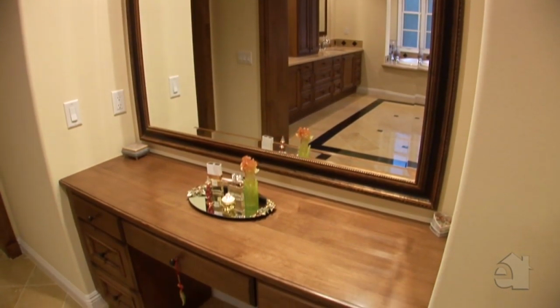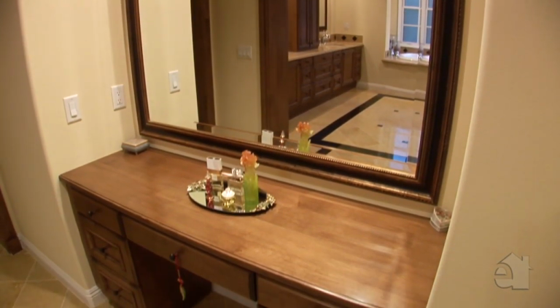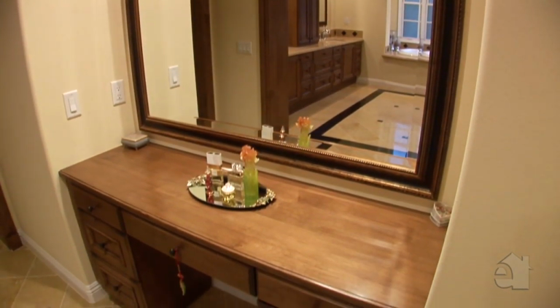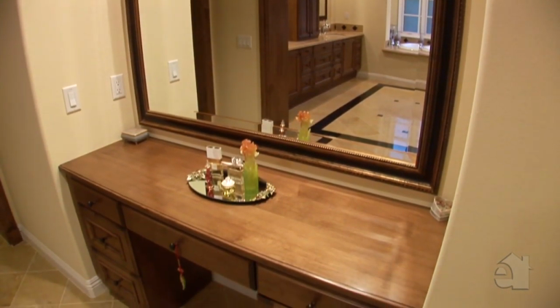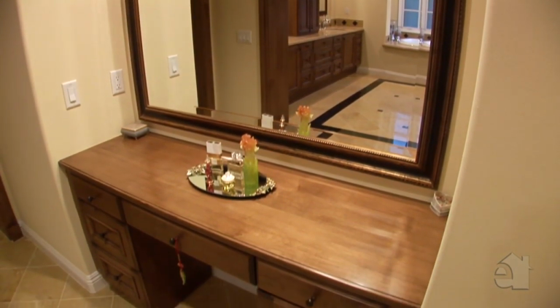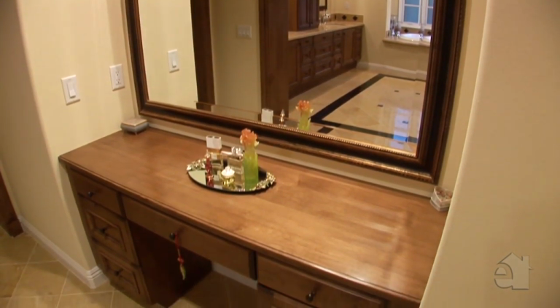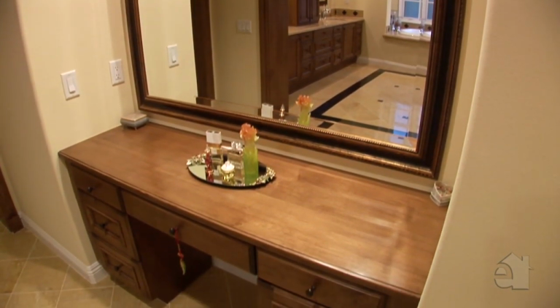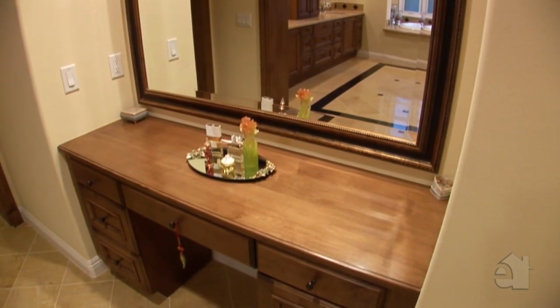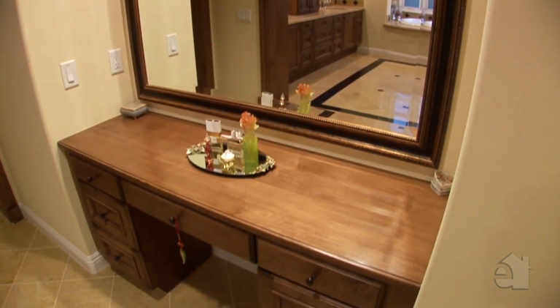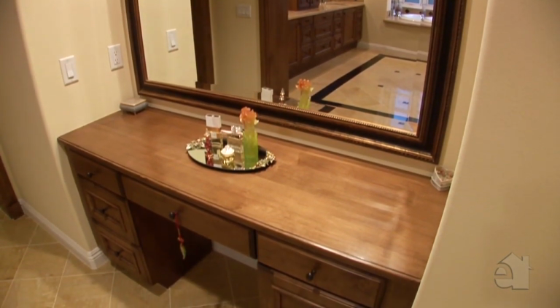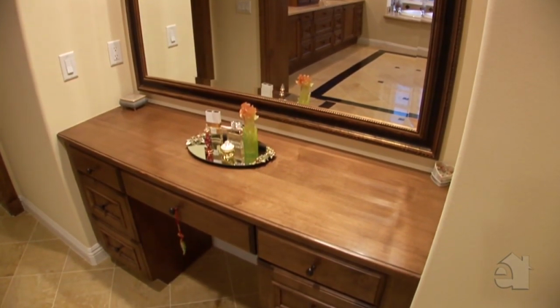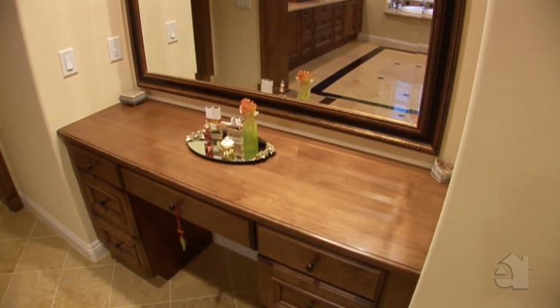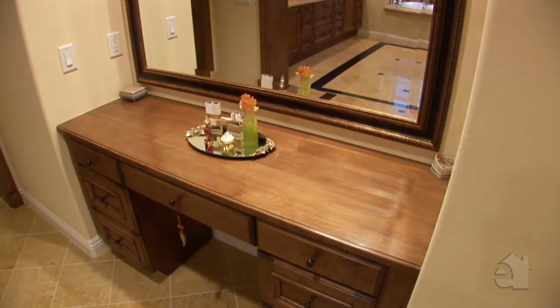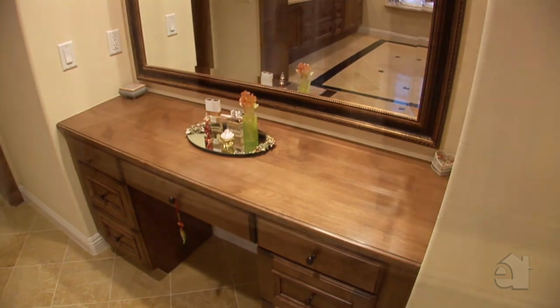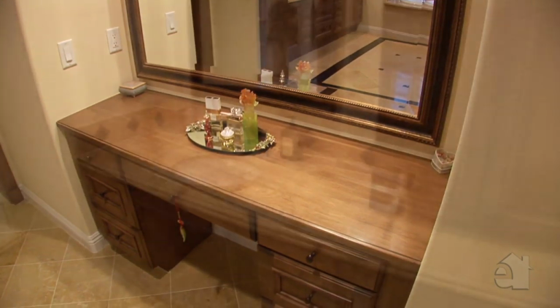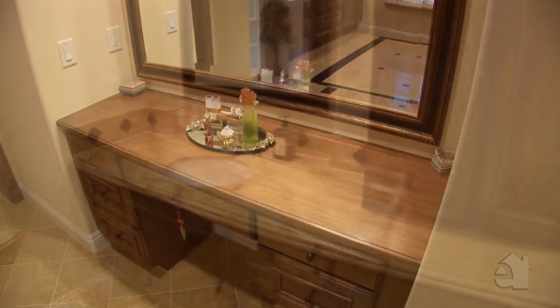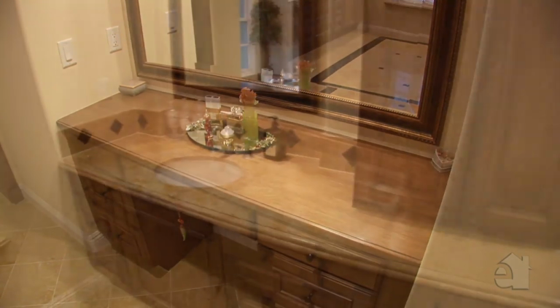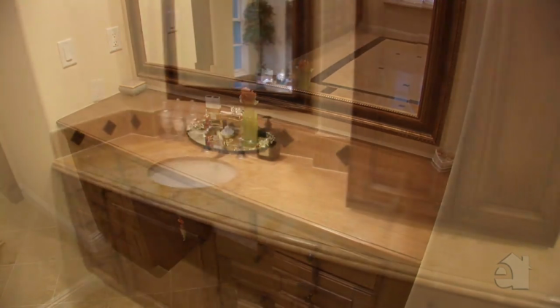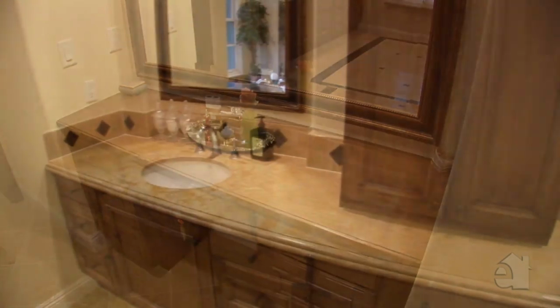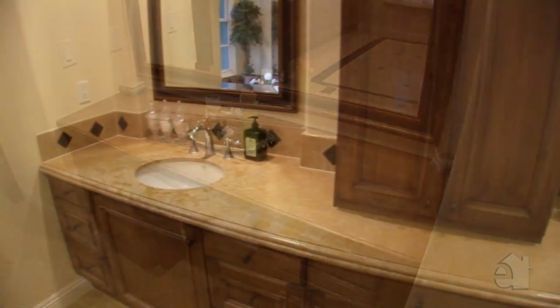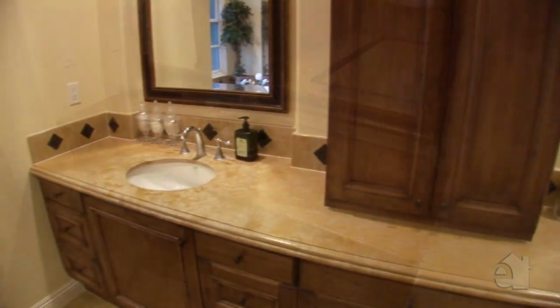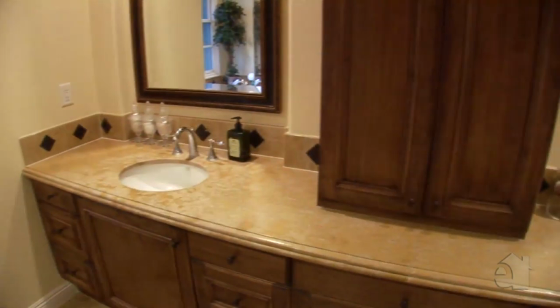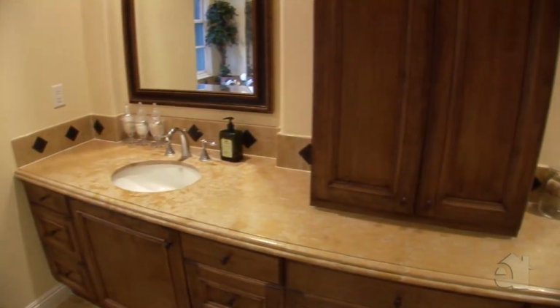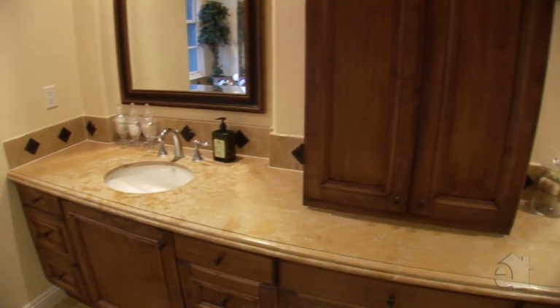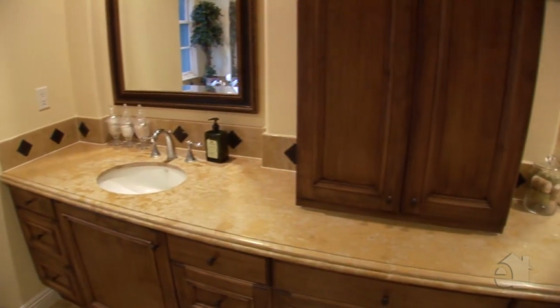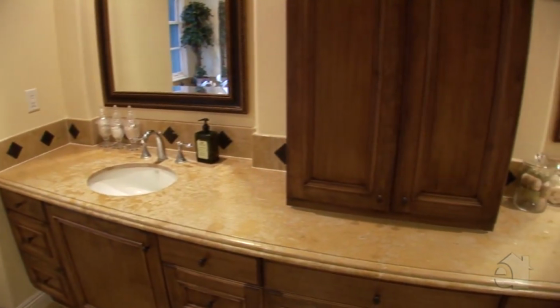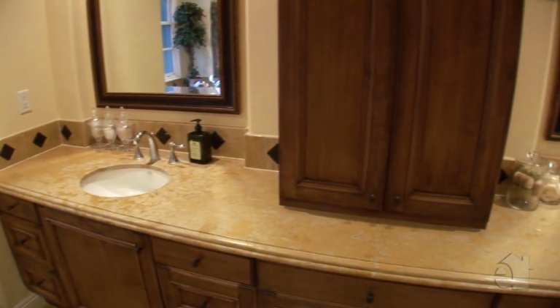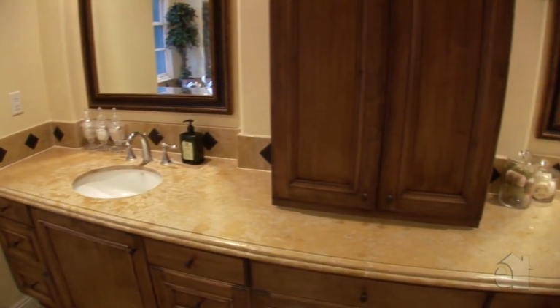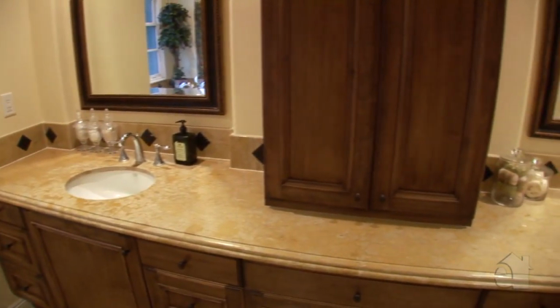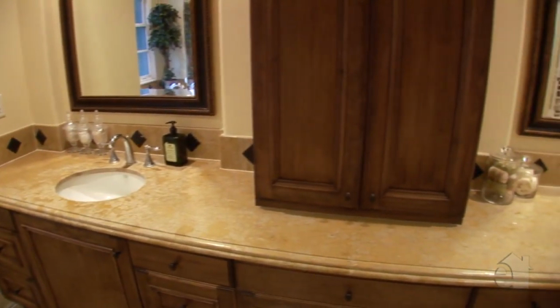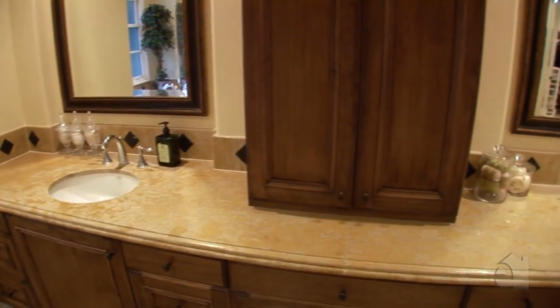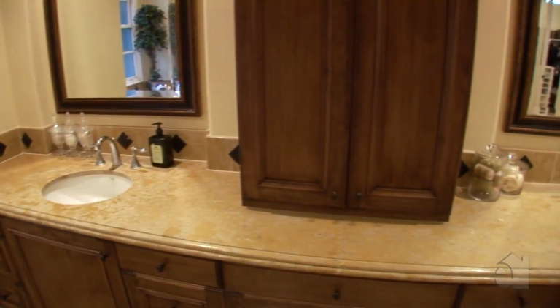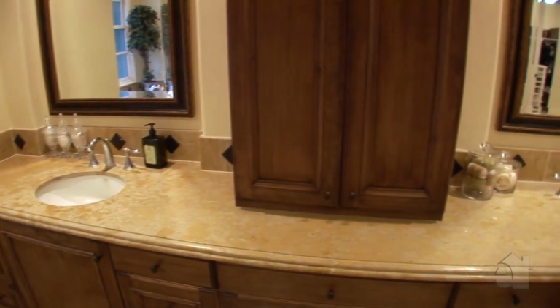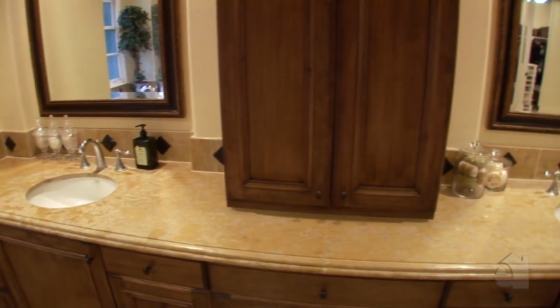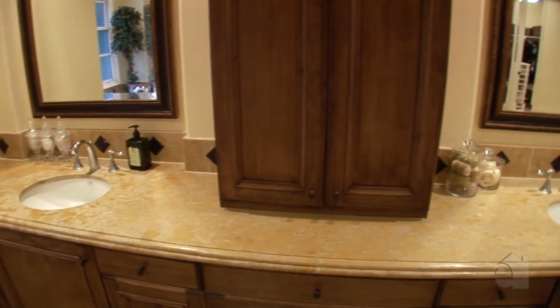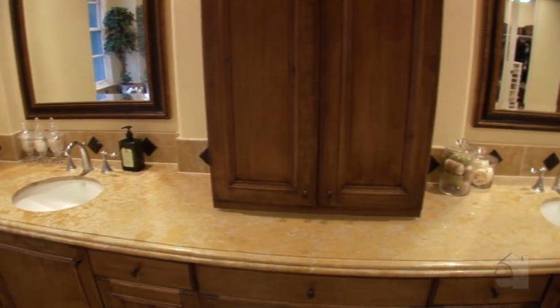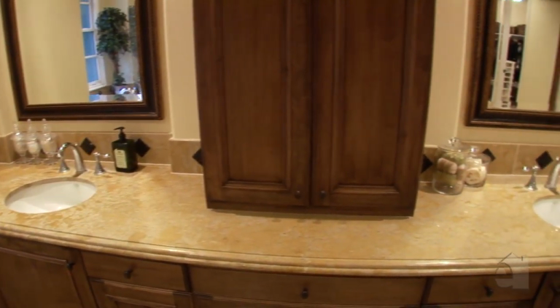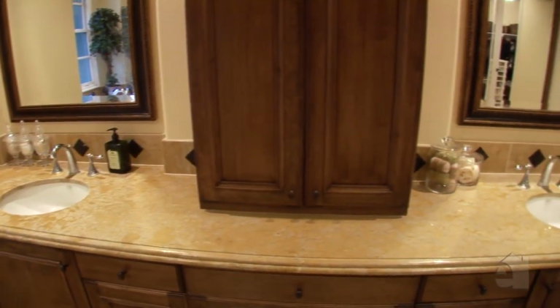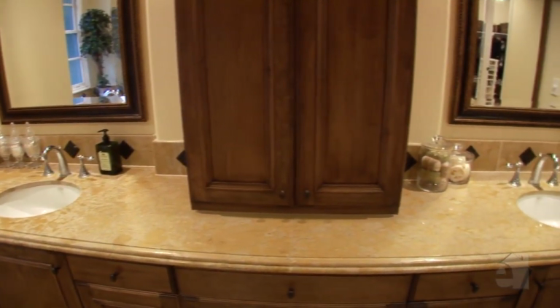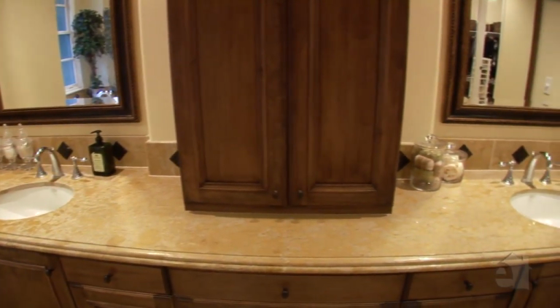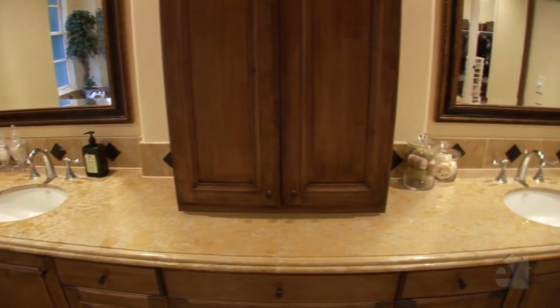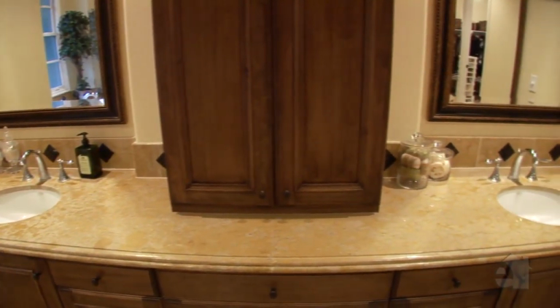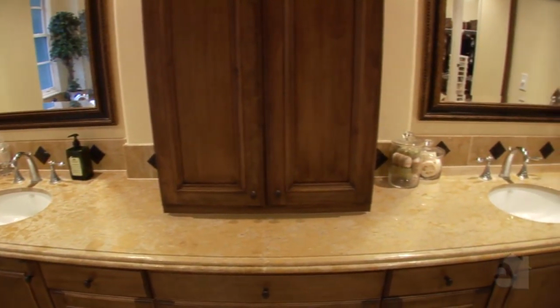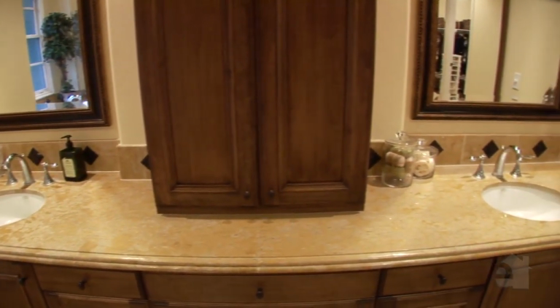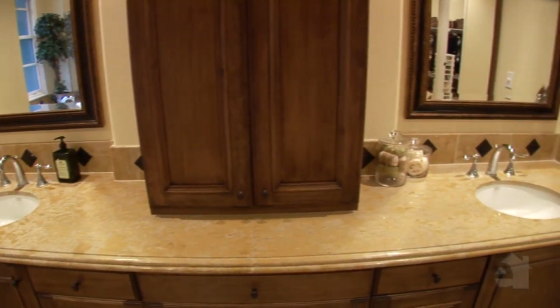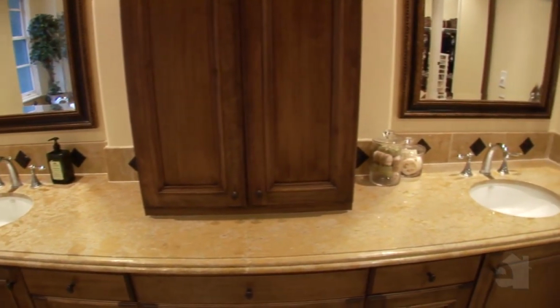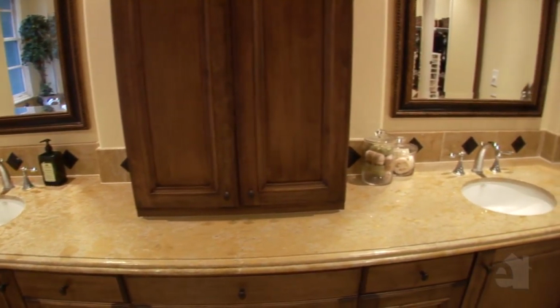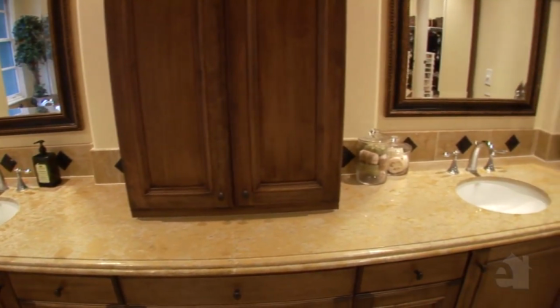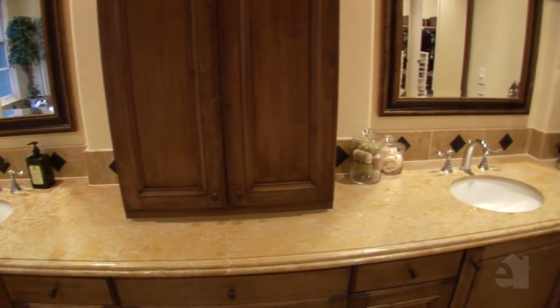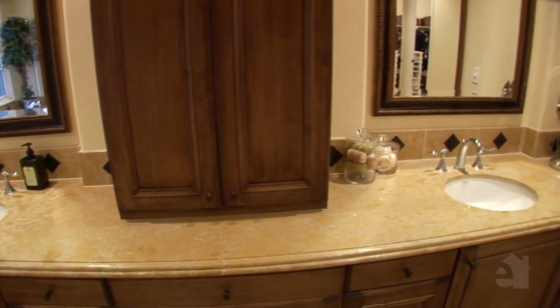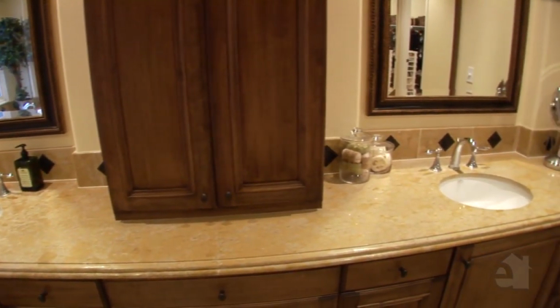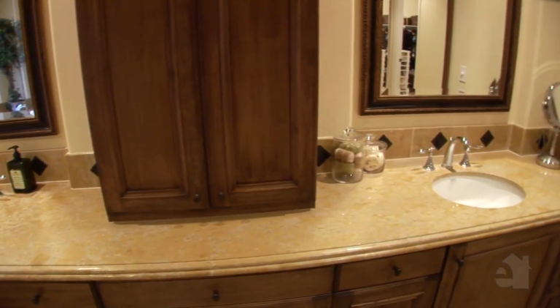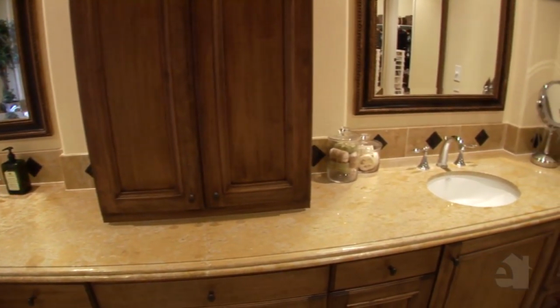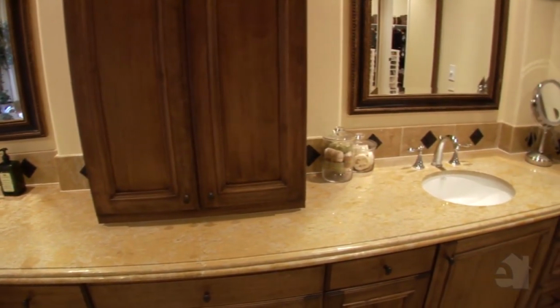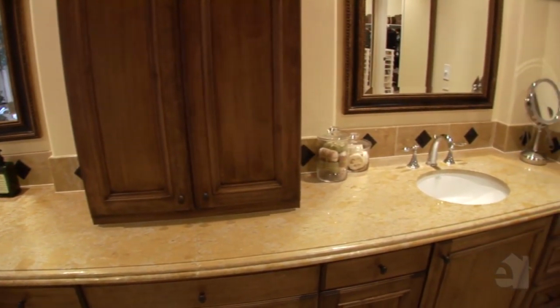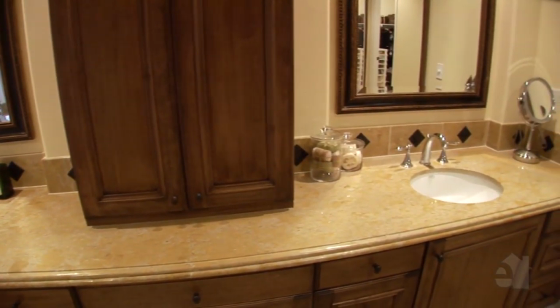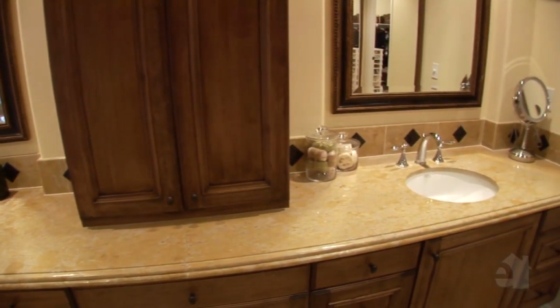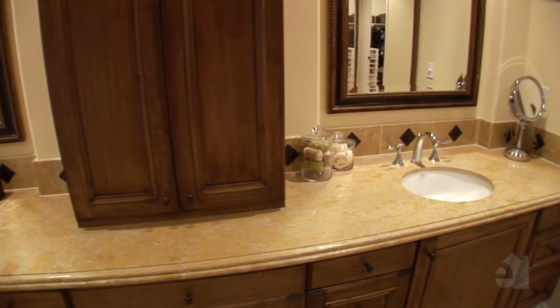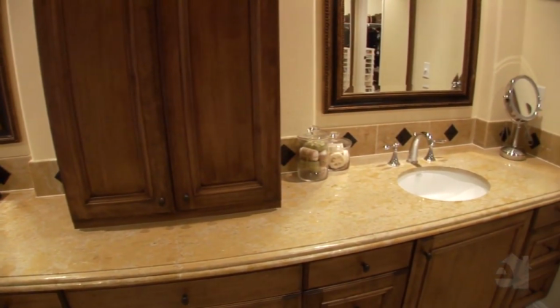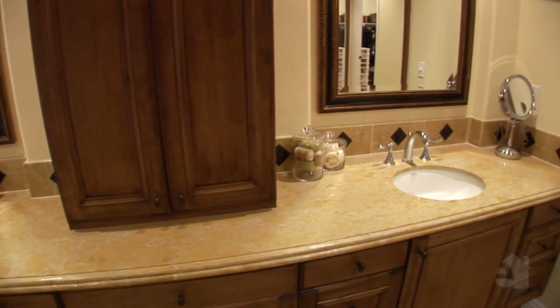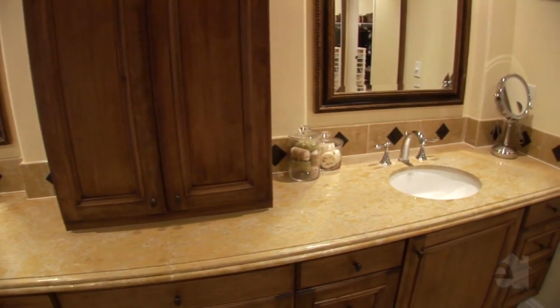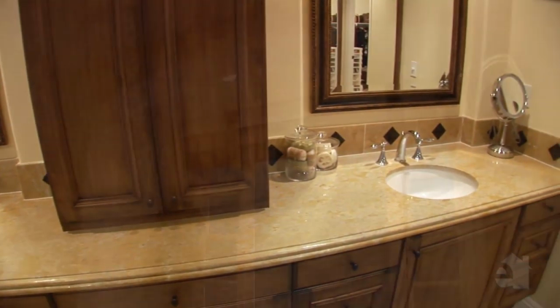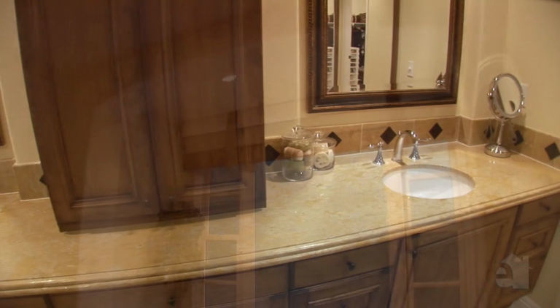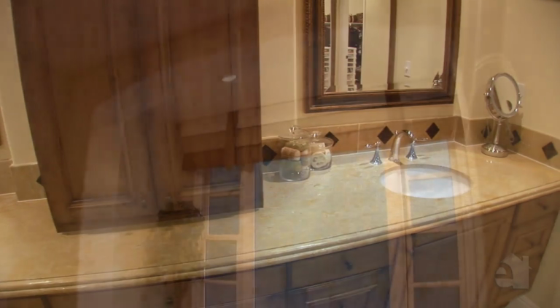Absolutely gorgeous, the master bath showcases dual sinks, a convenient vanity and an inviting jacuzzi tub.